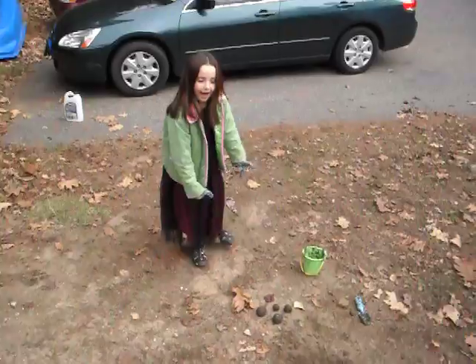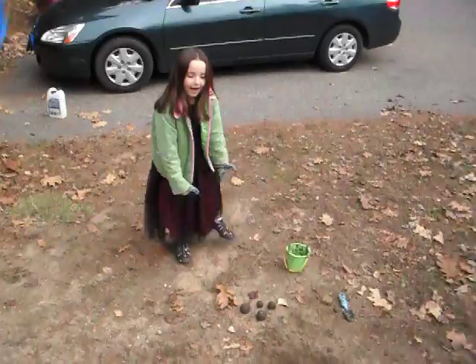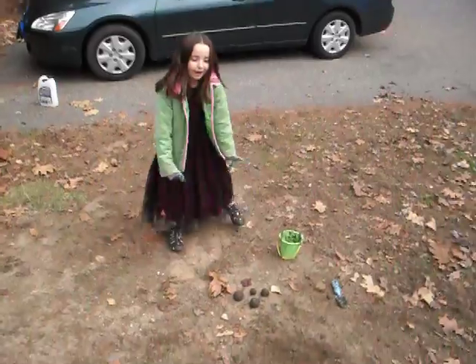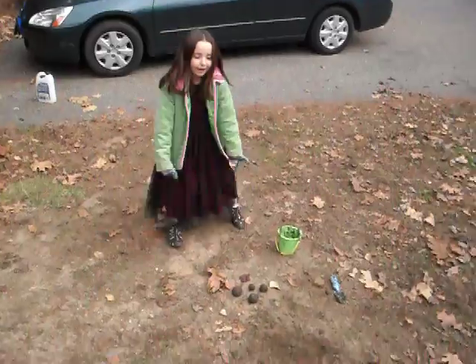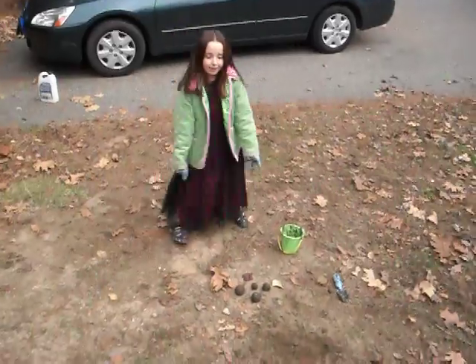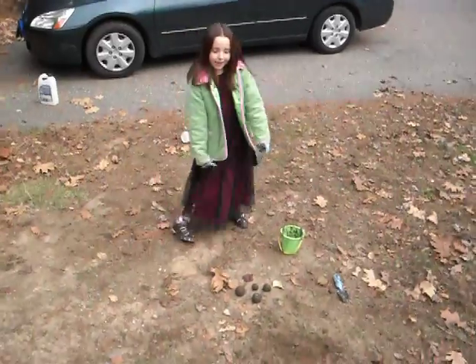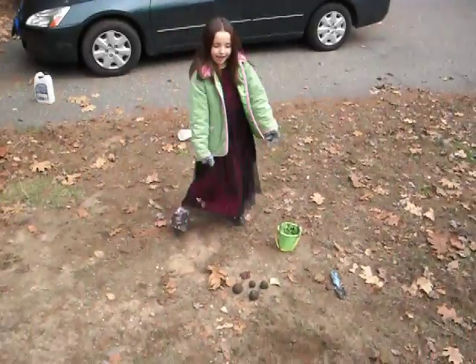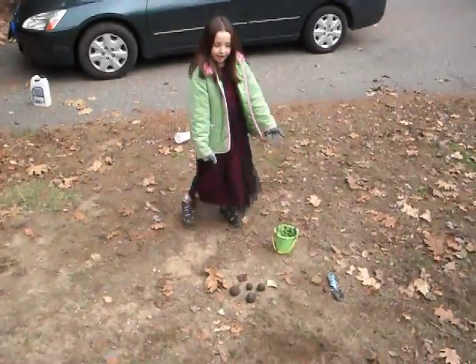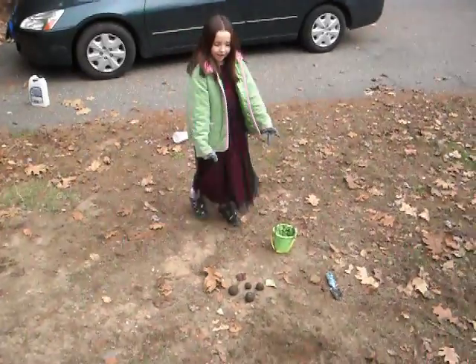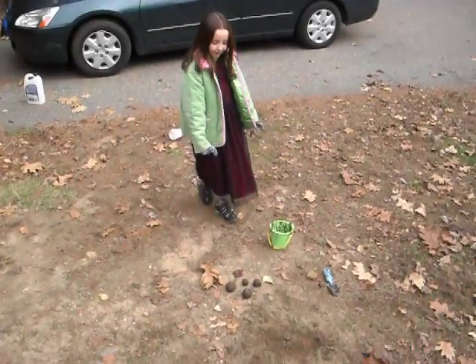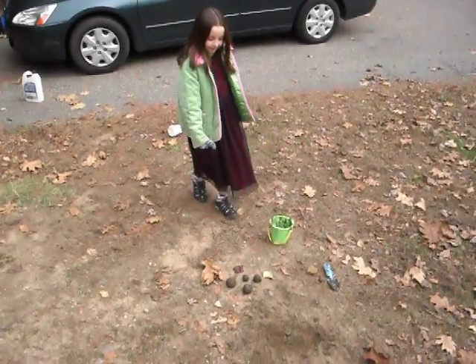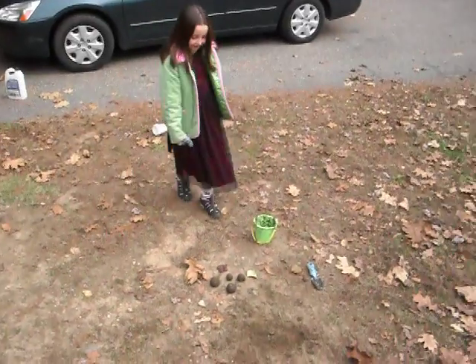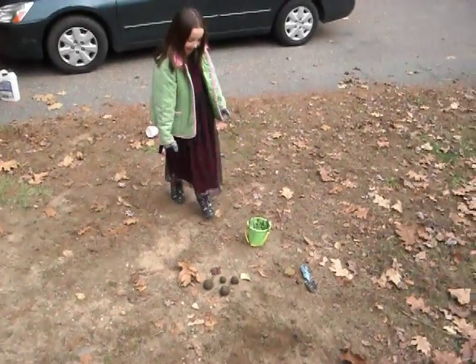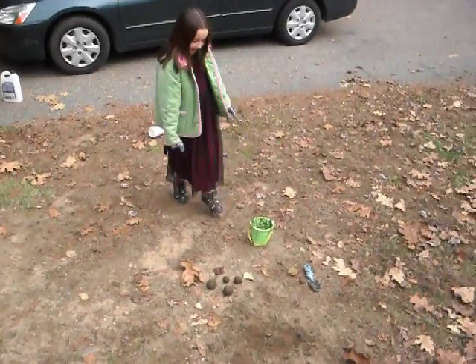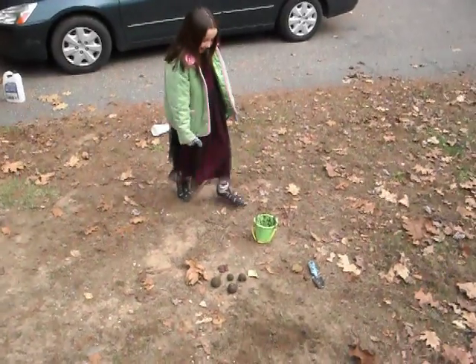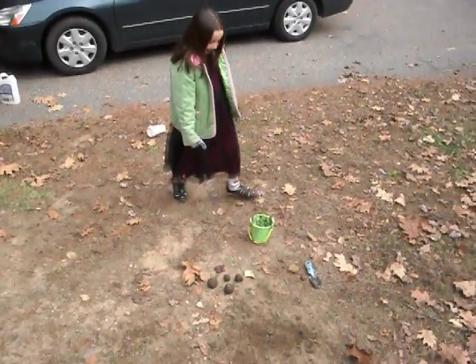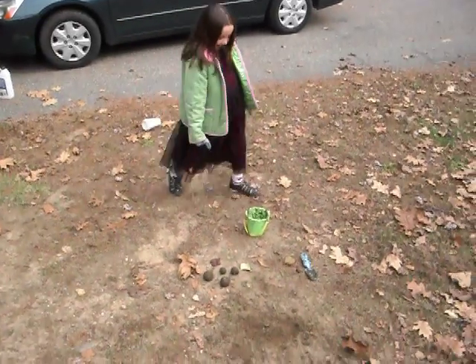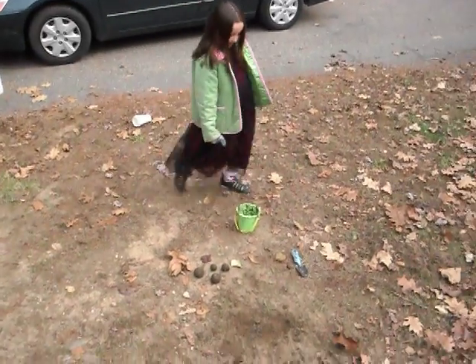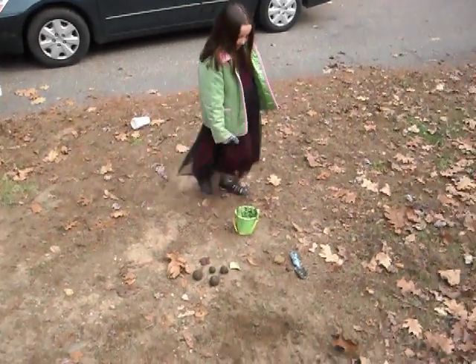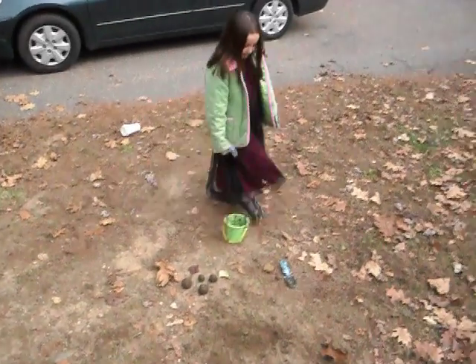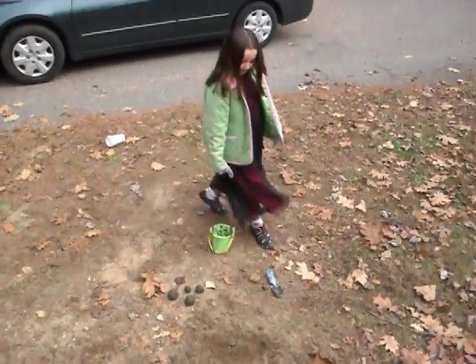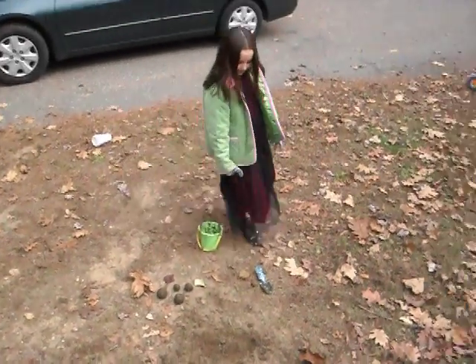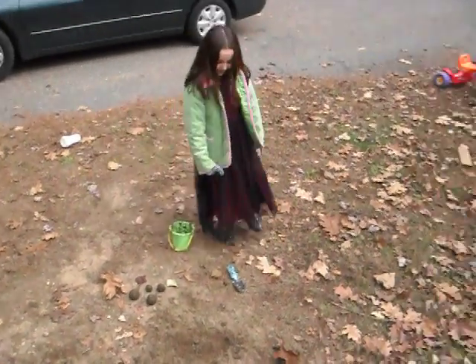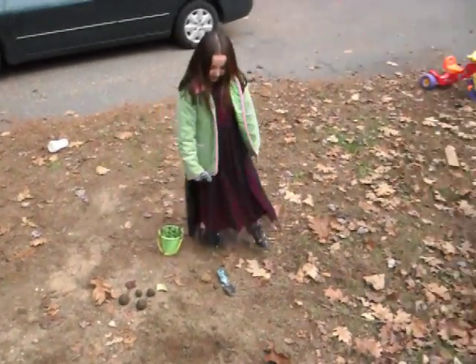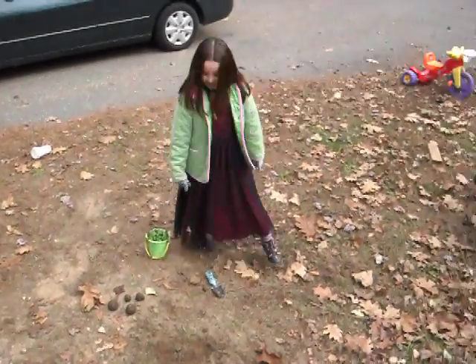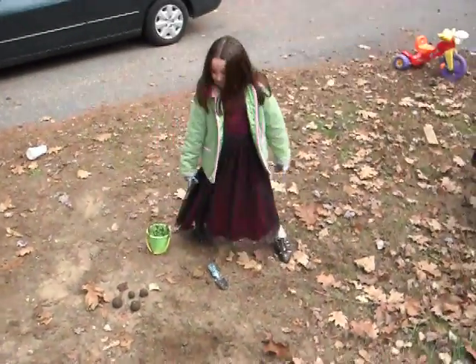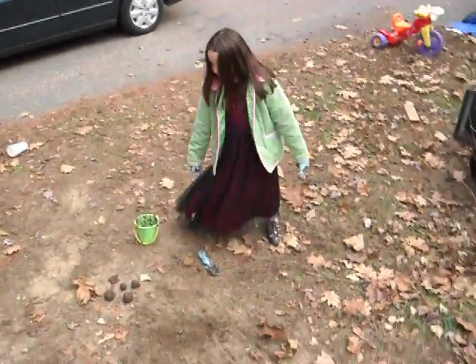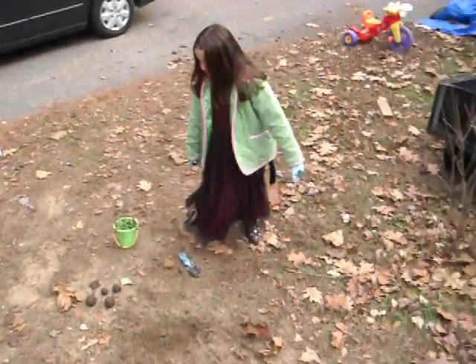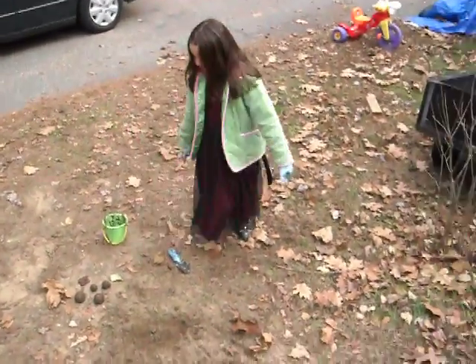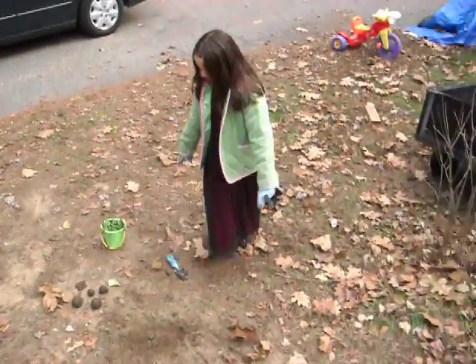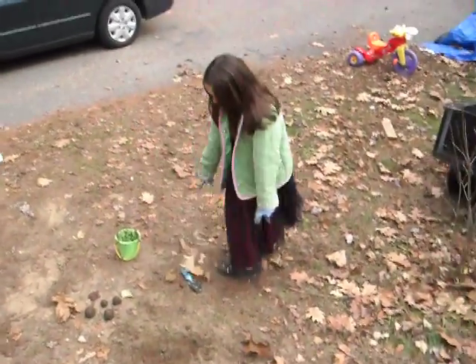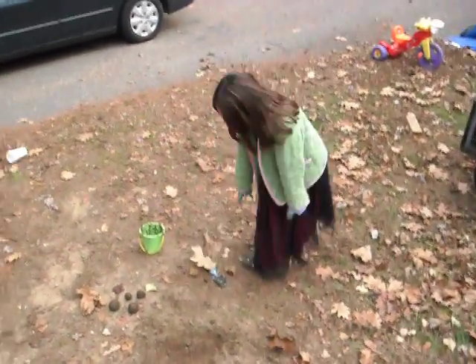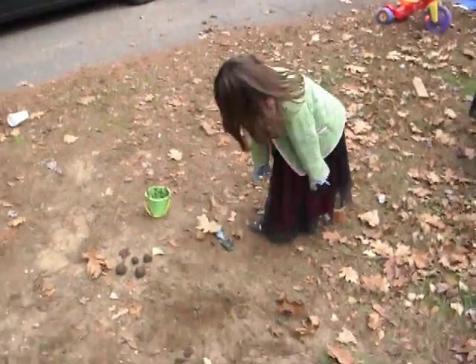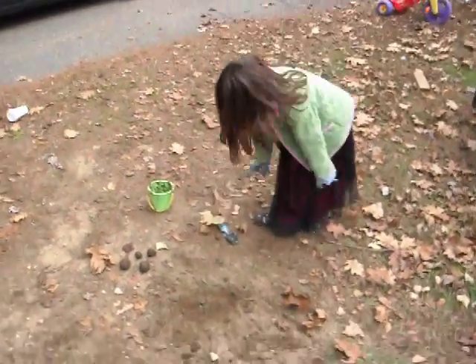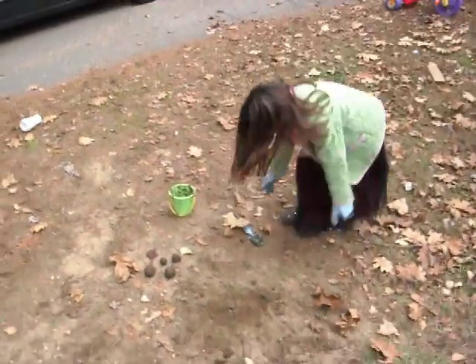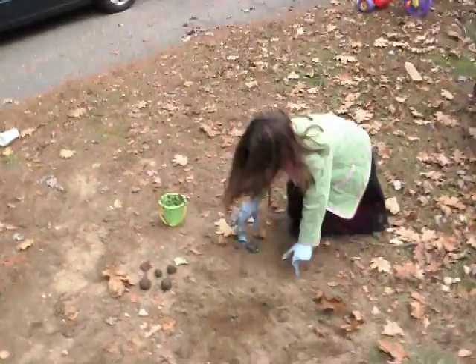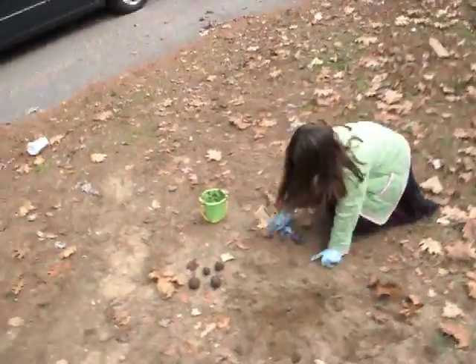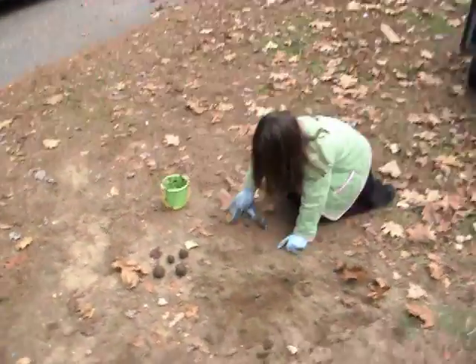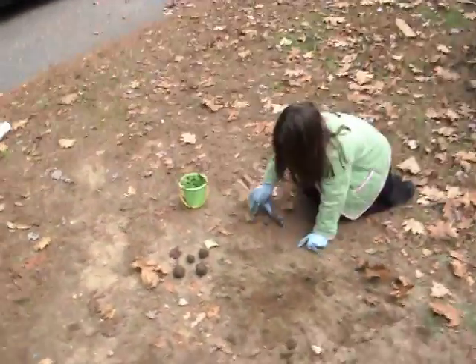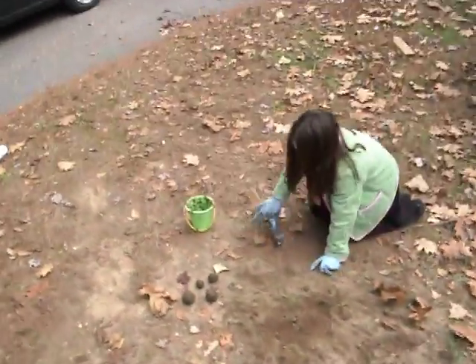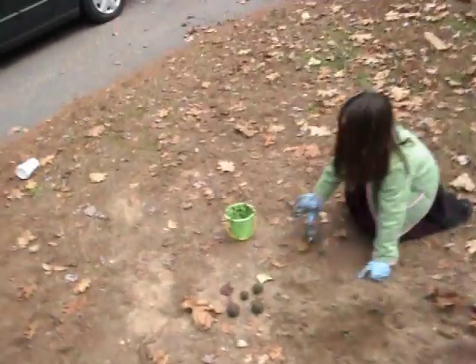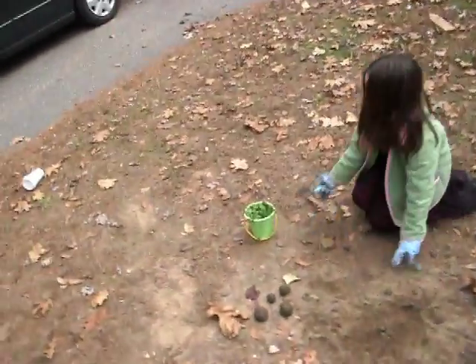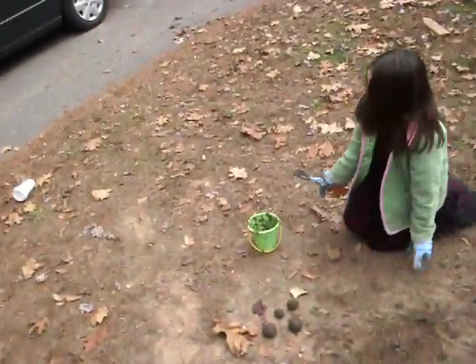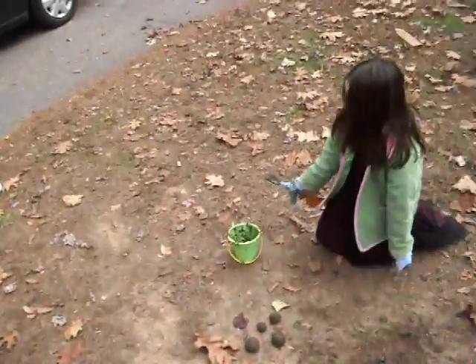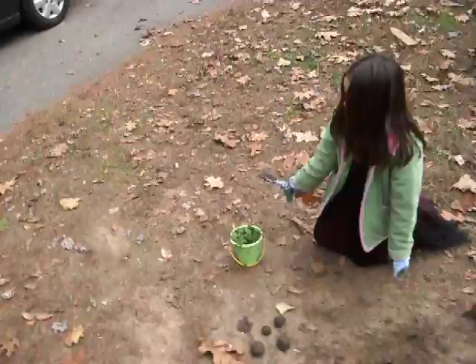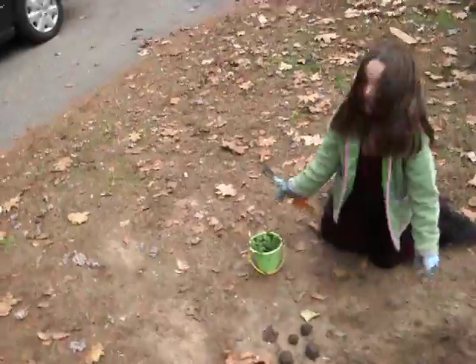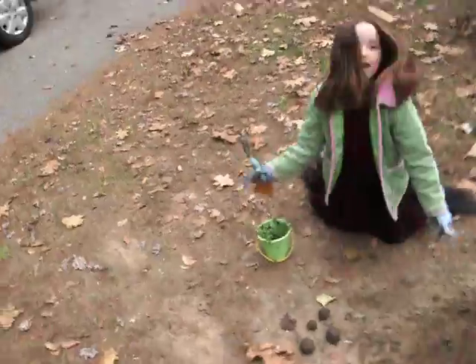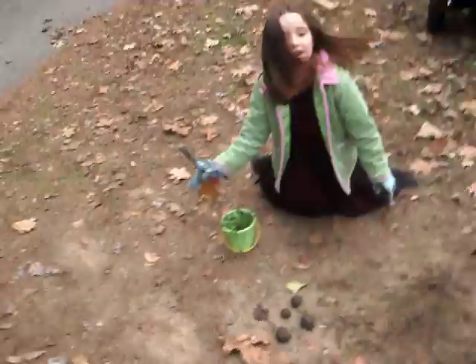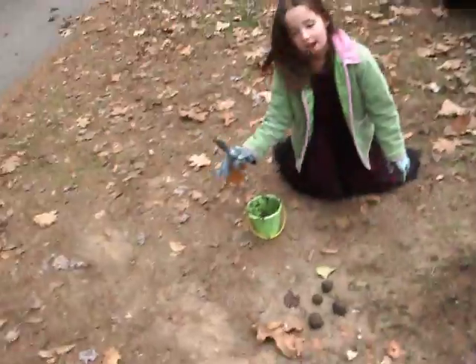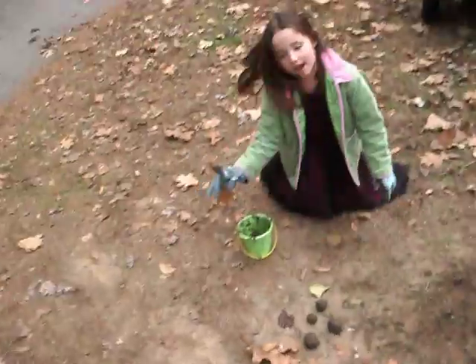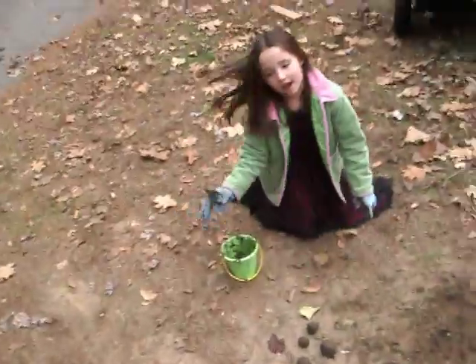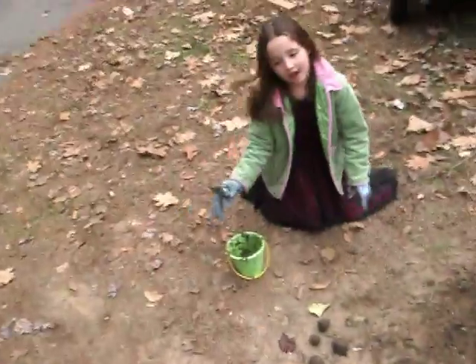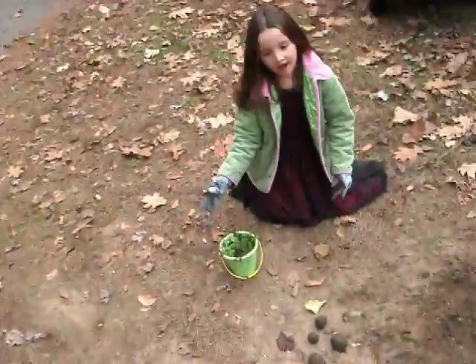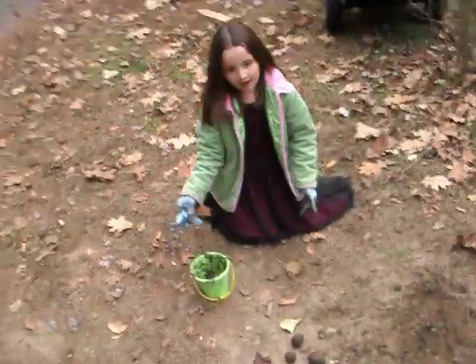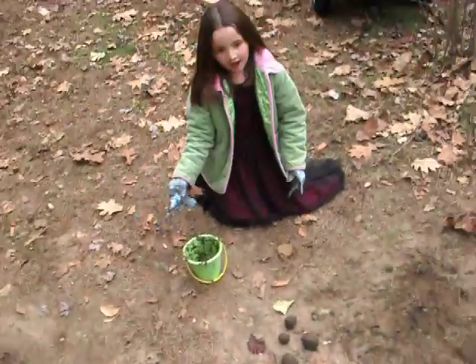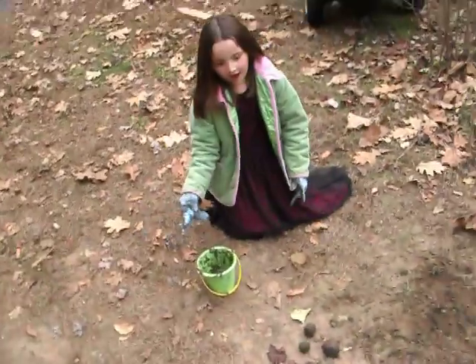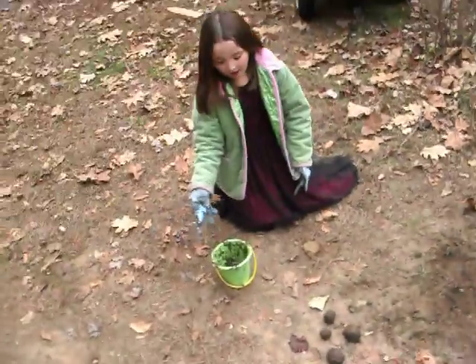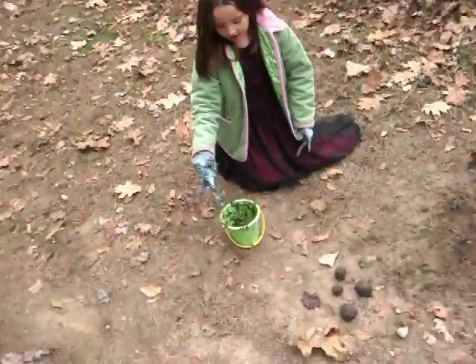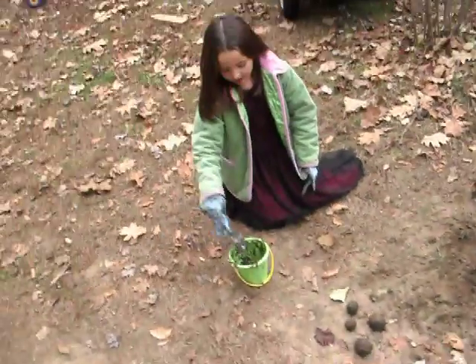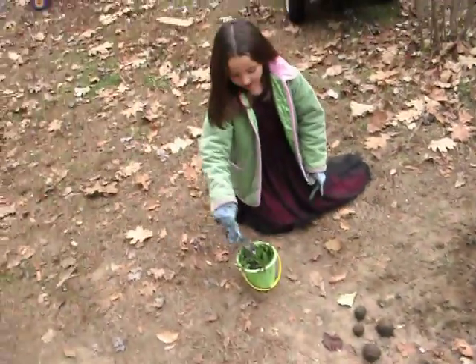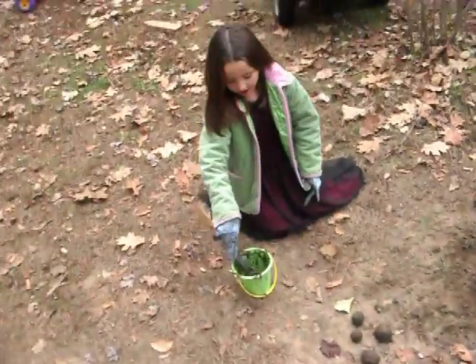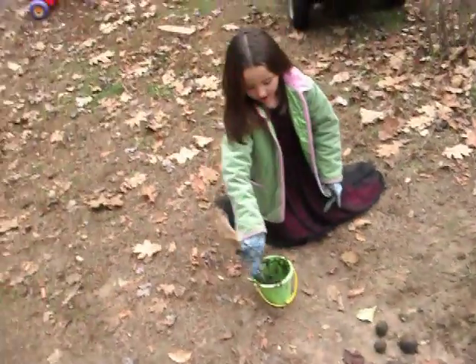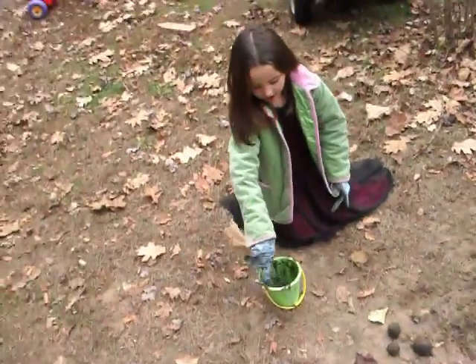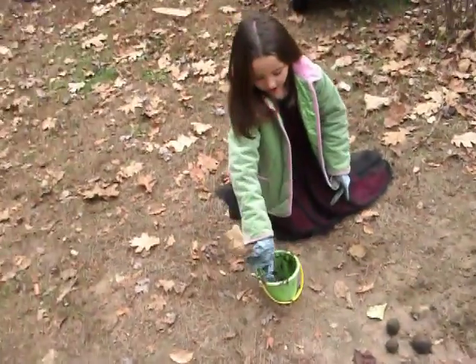Hi, I'm Brianna Gorski. I'm going to make some mud balls. She's going to show us exactly all the steps to do.